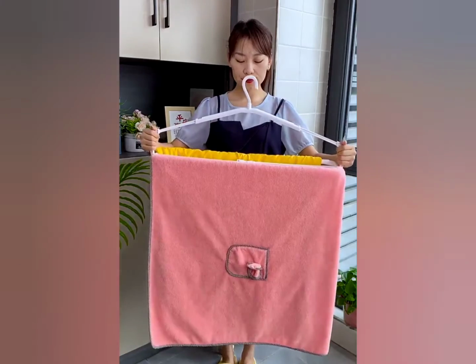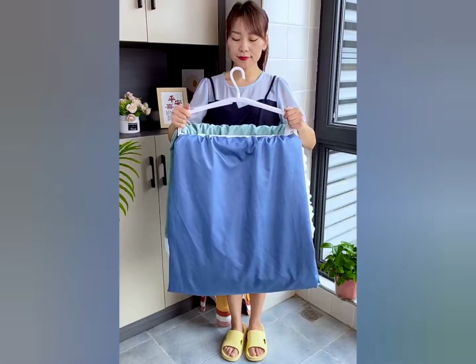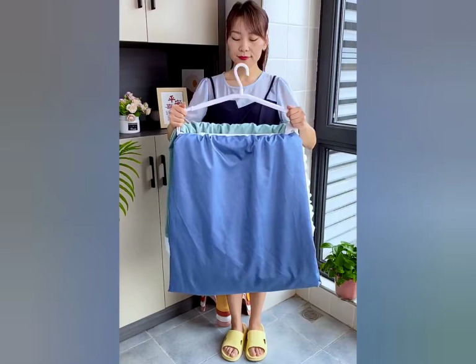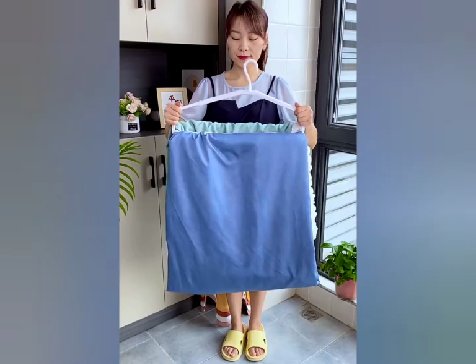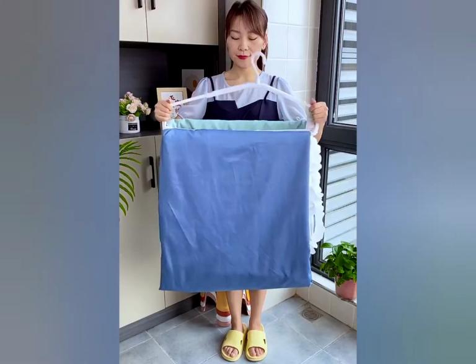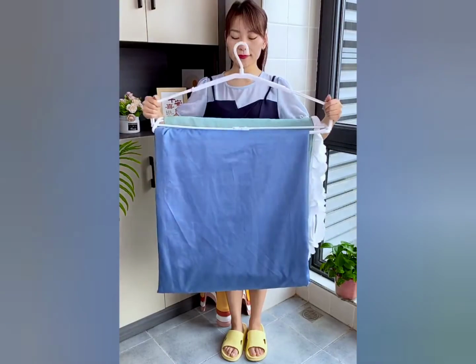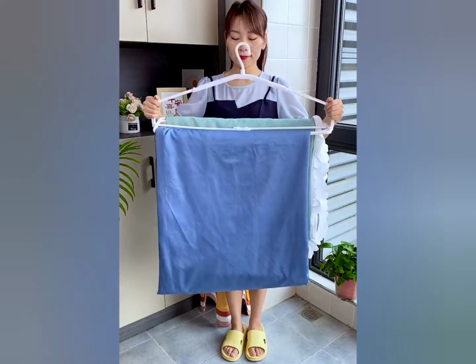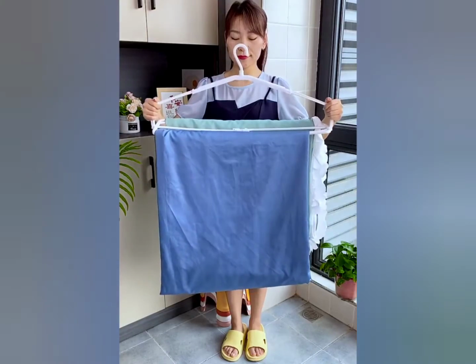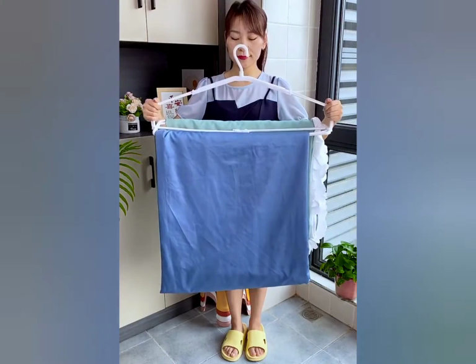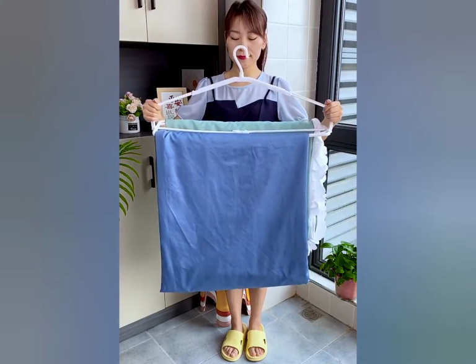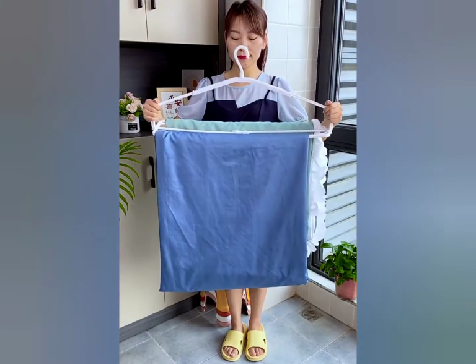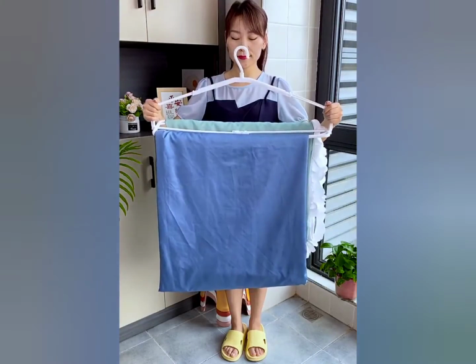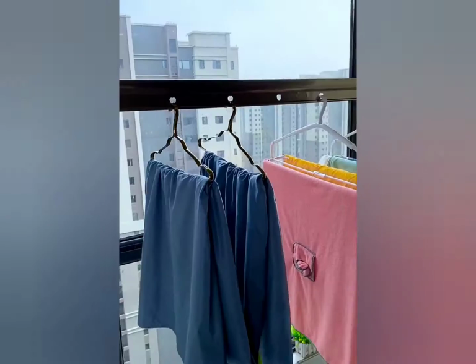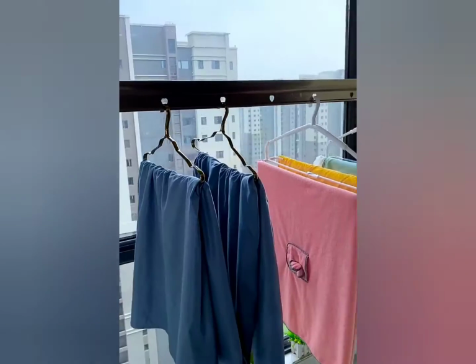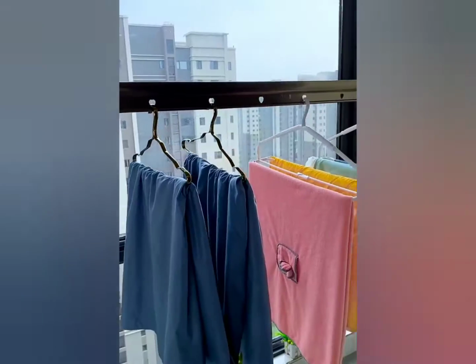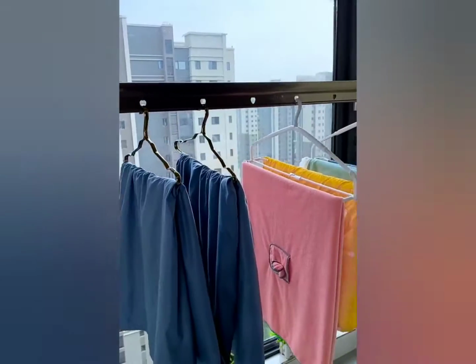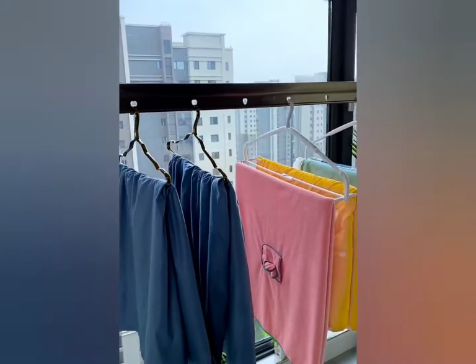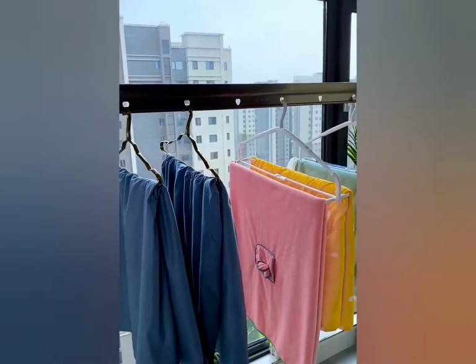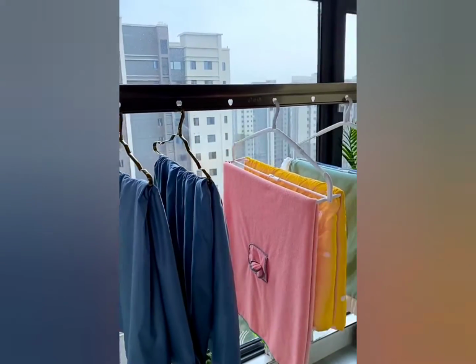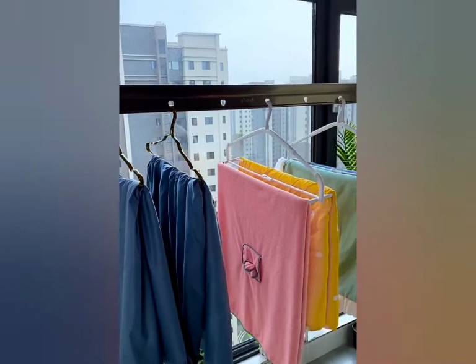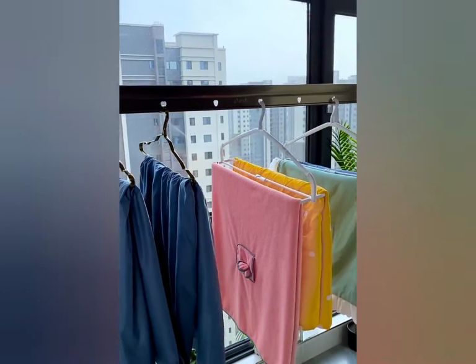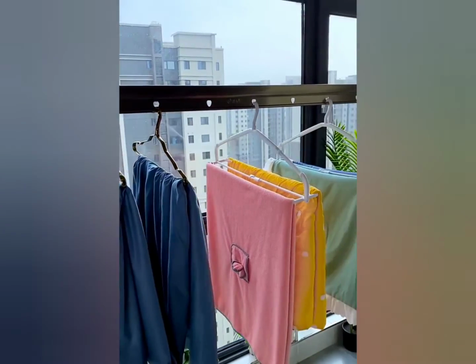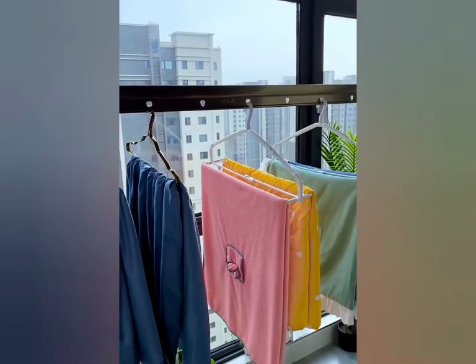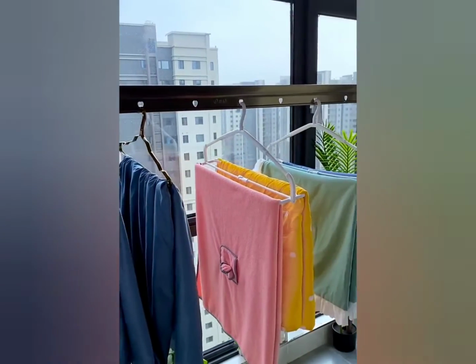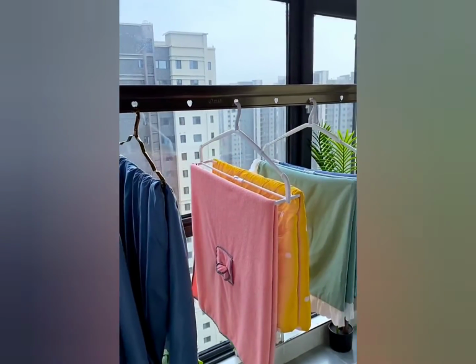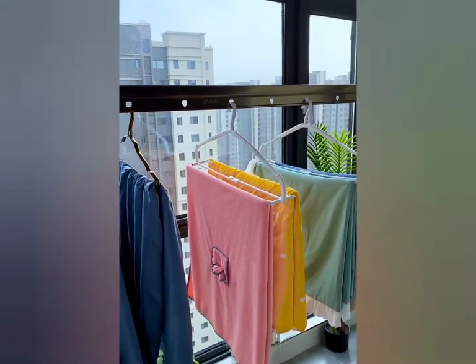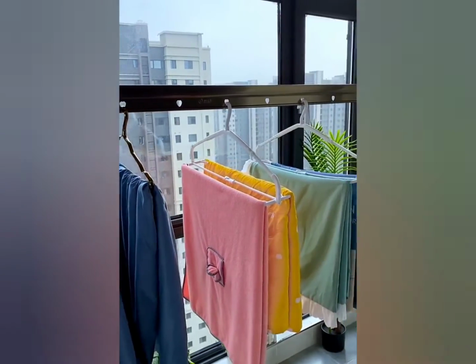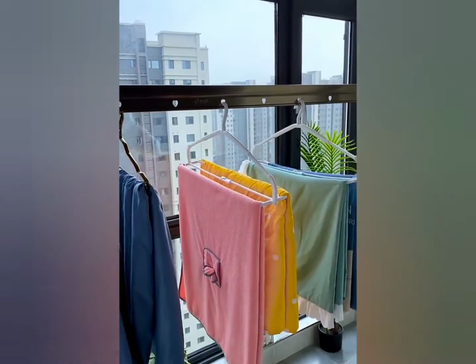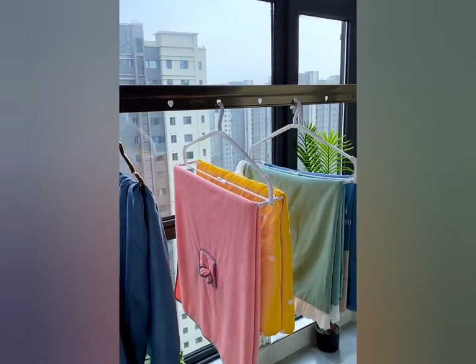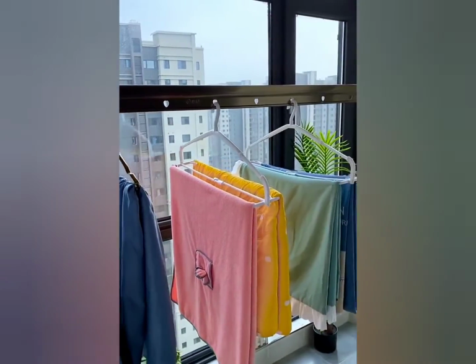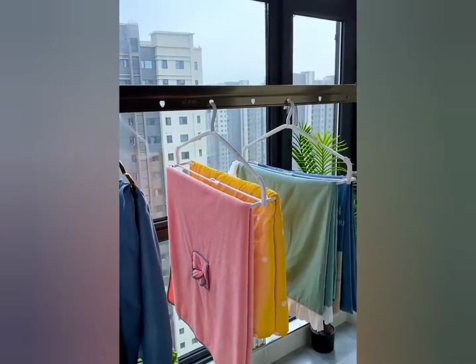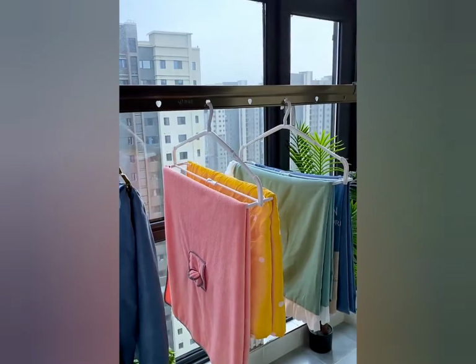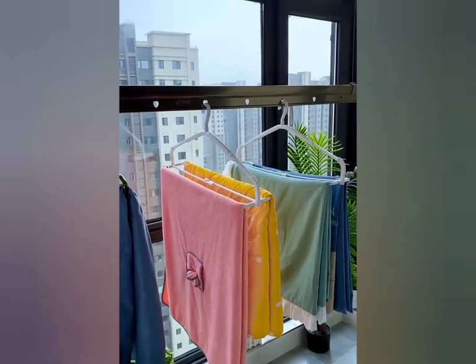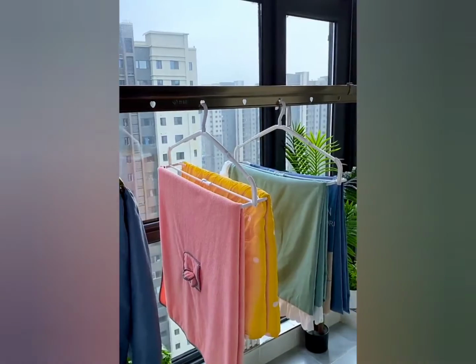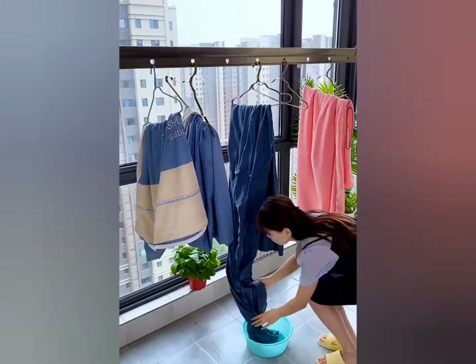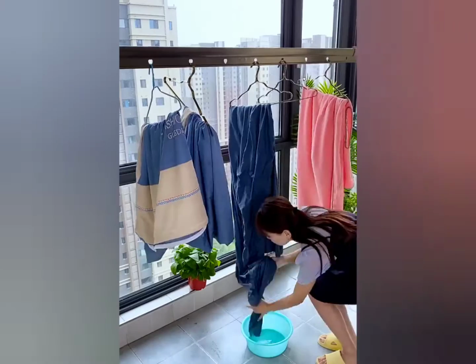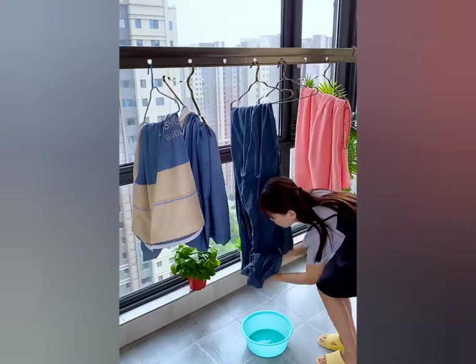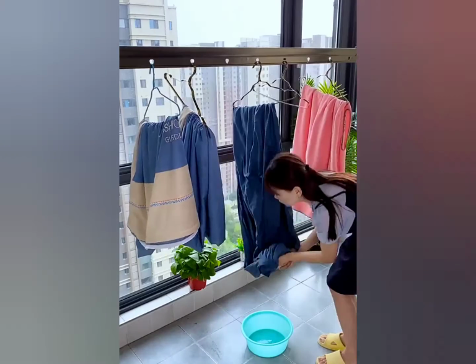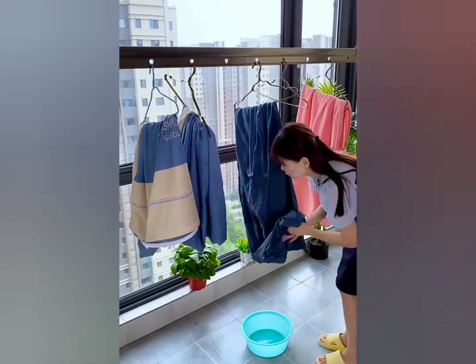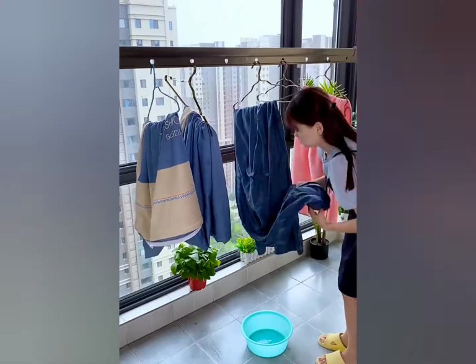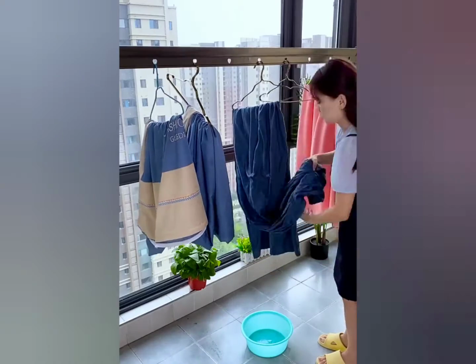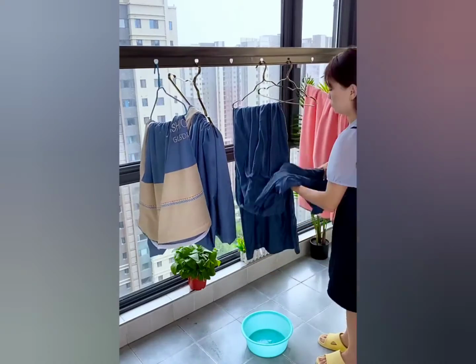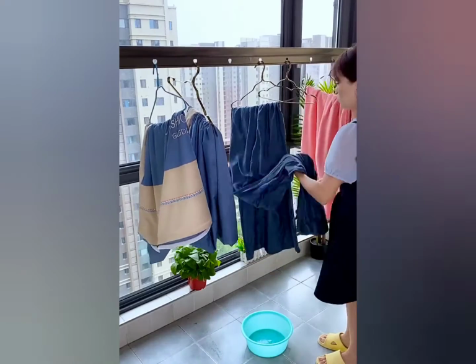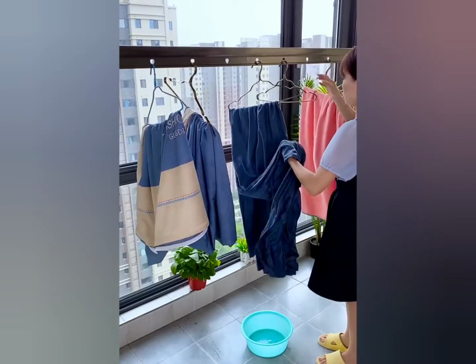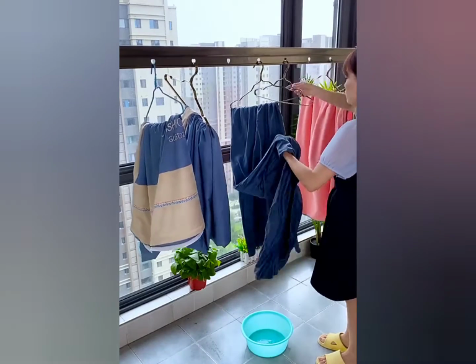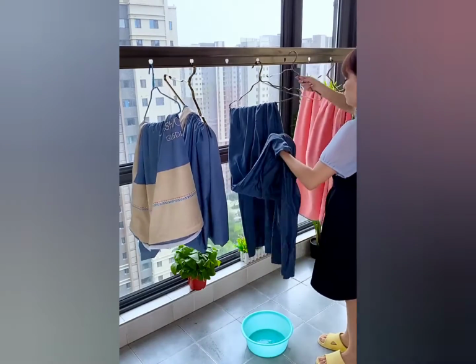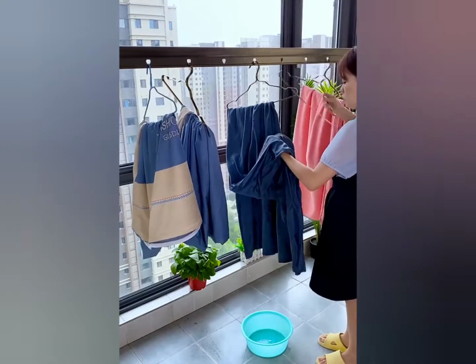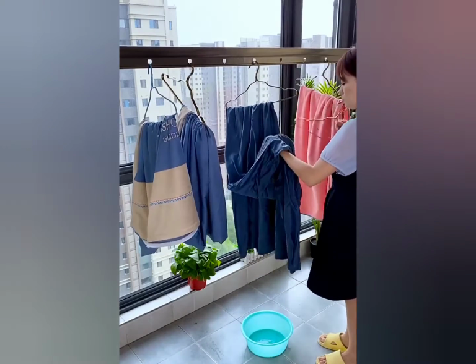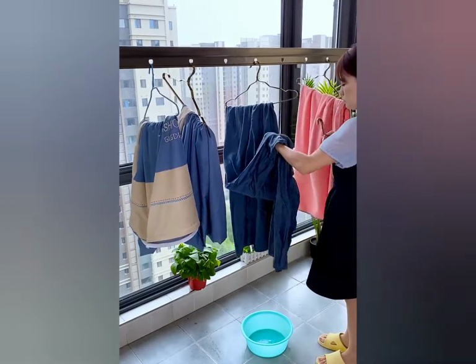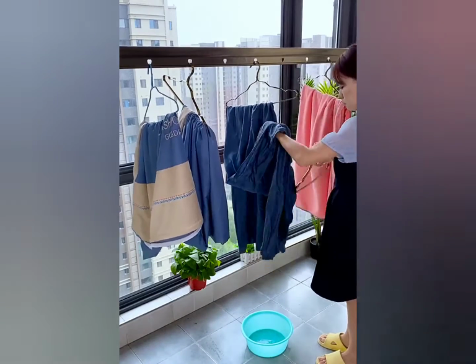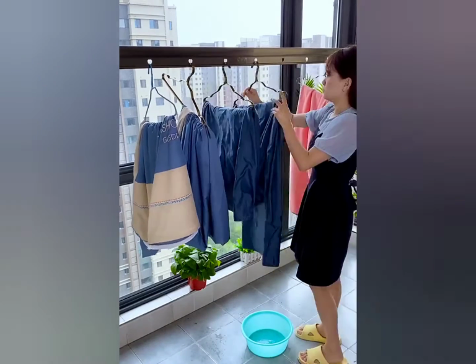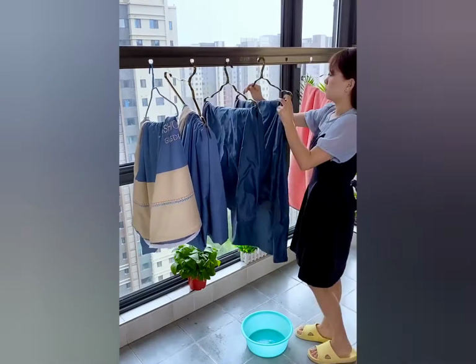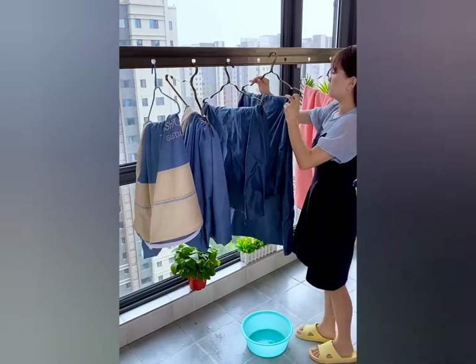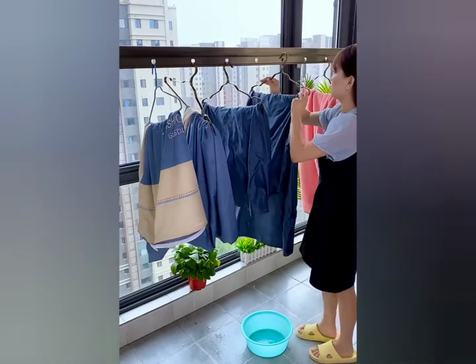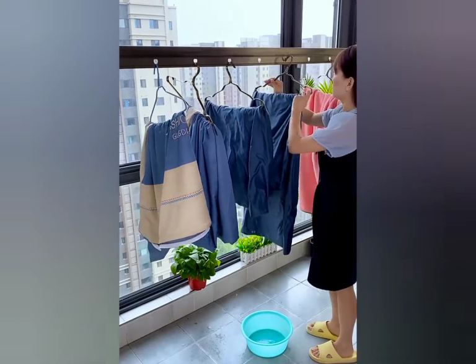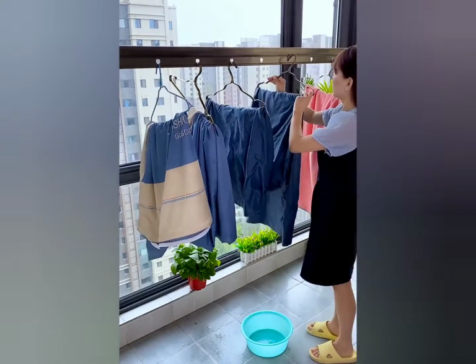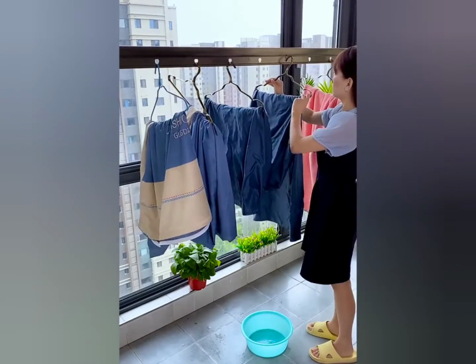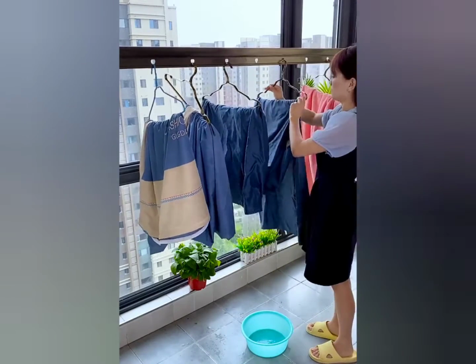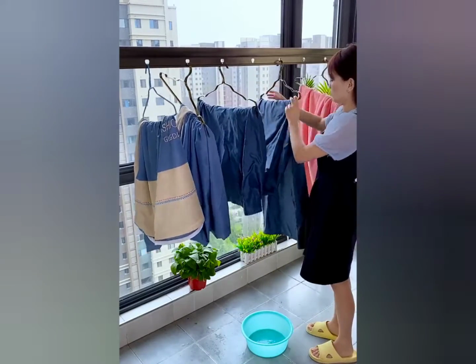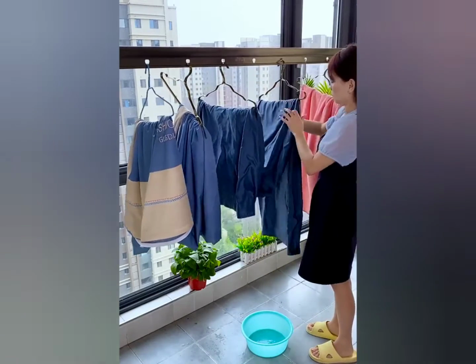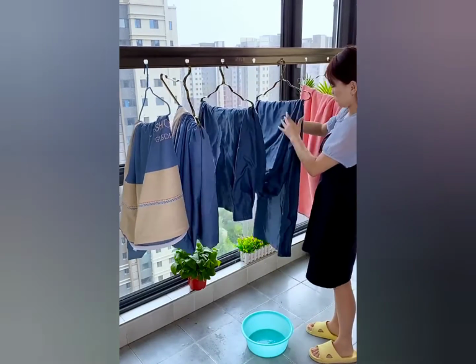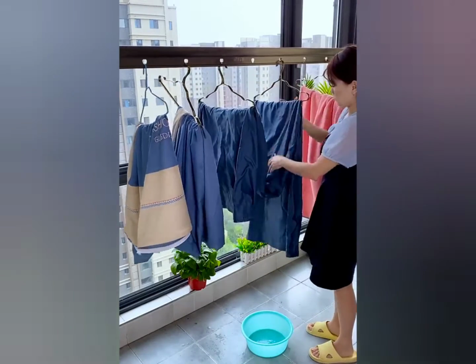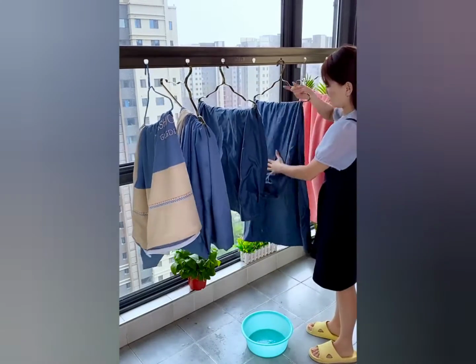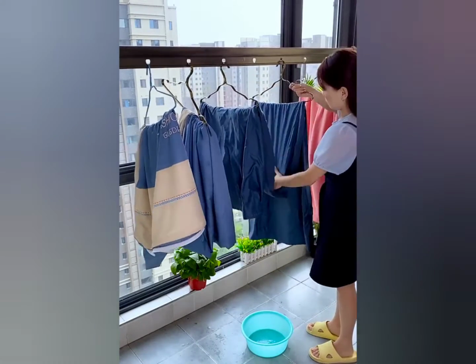There are hangers, but I have never seen this retractable hanger before. Put it up and use it to dry the sheets.